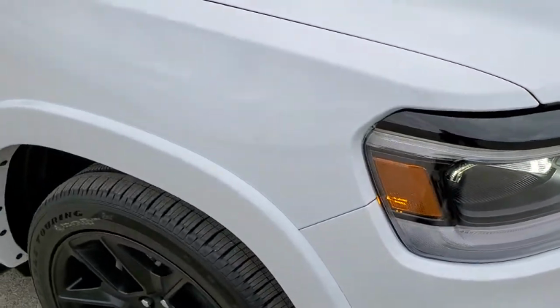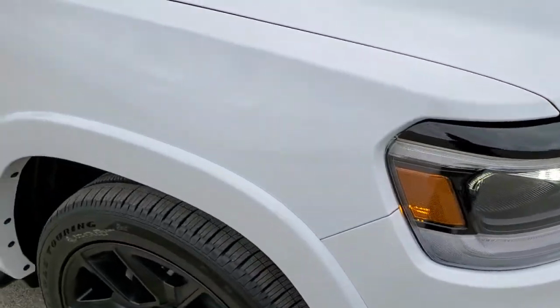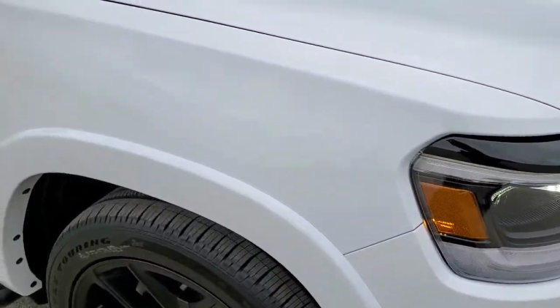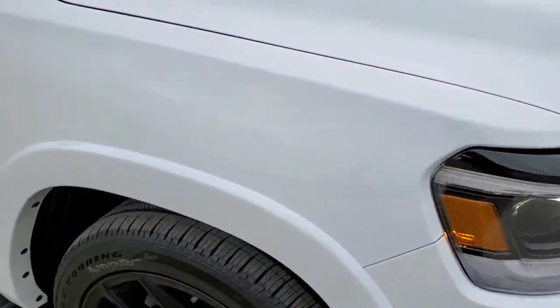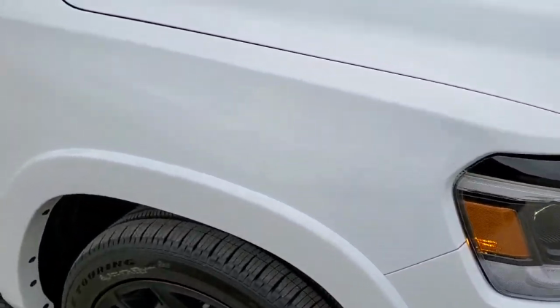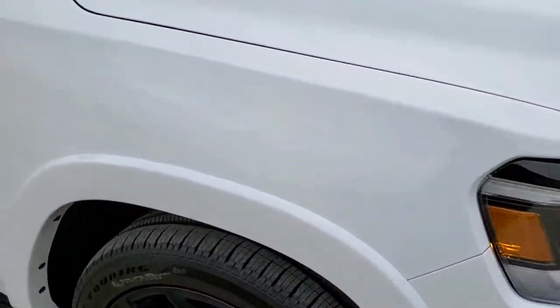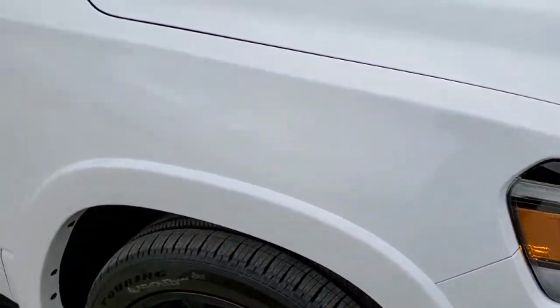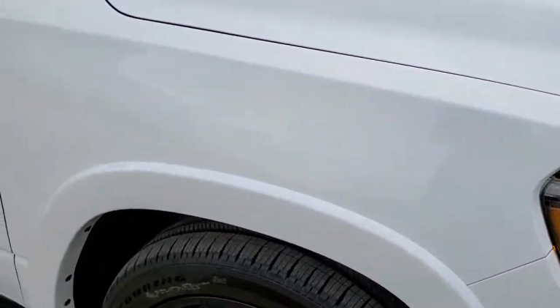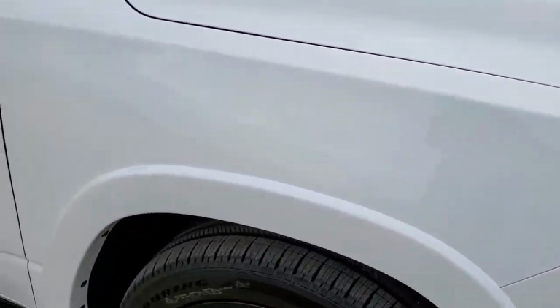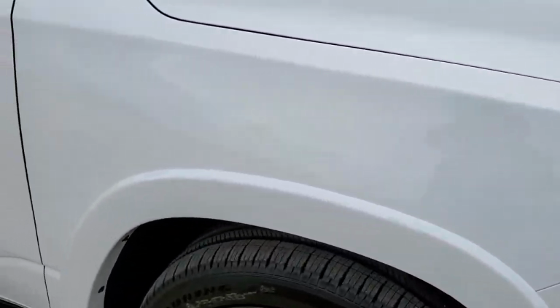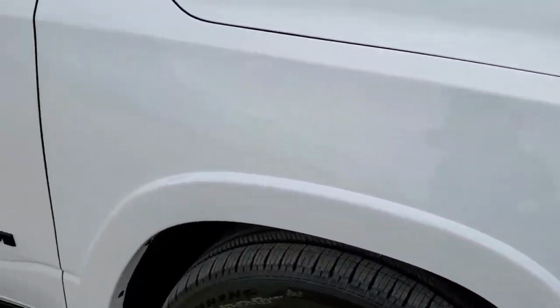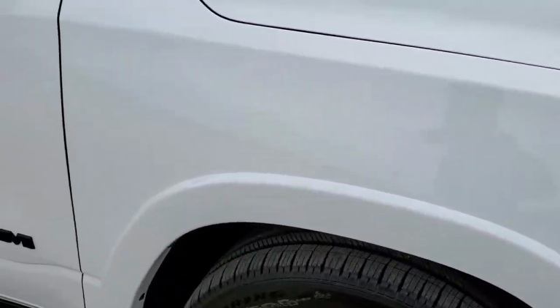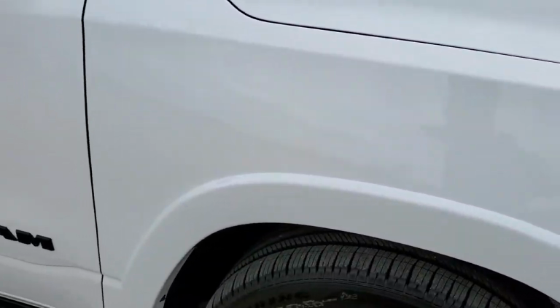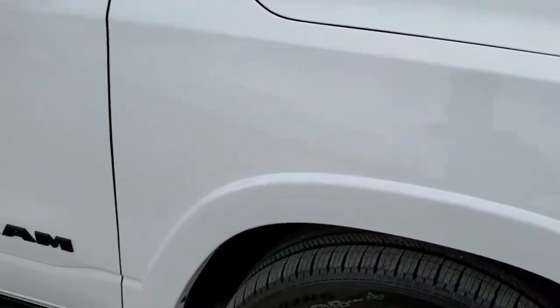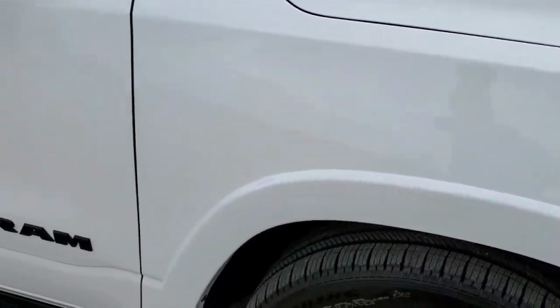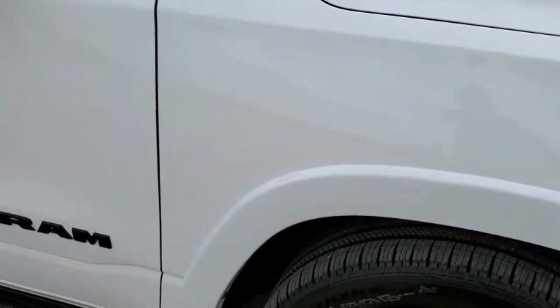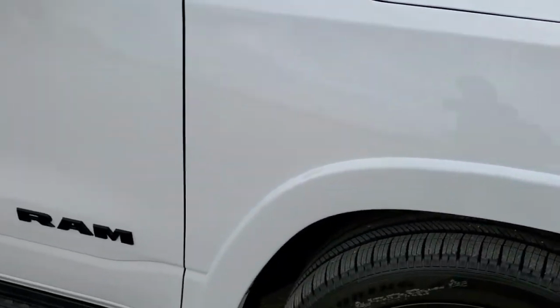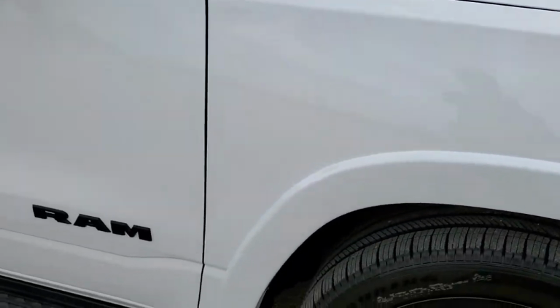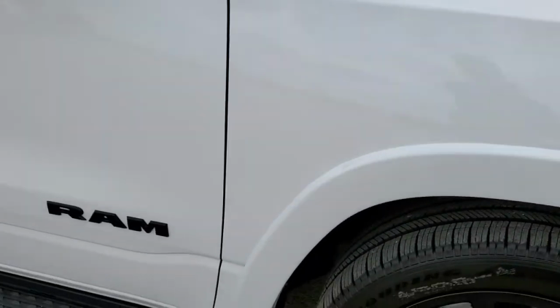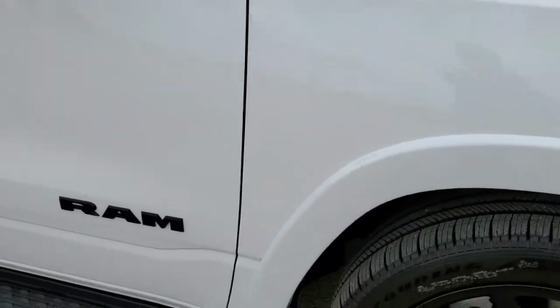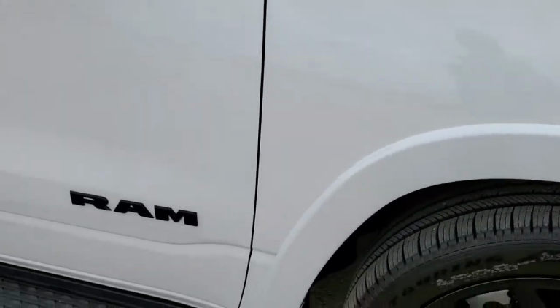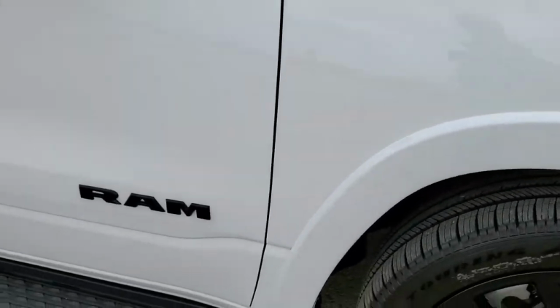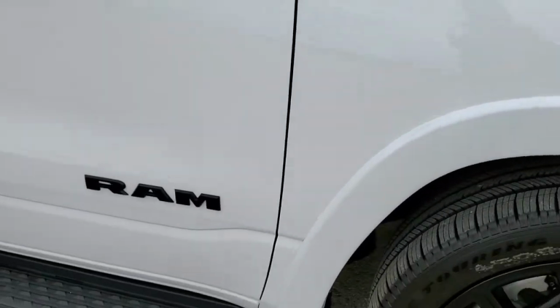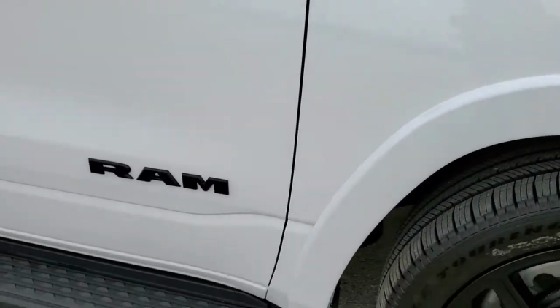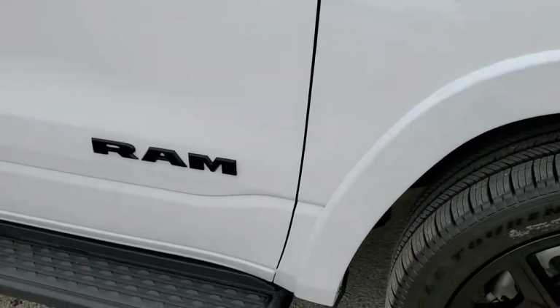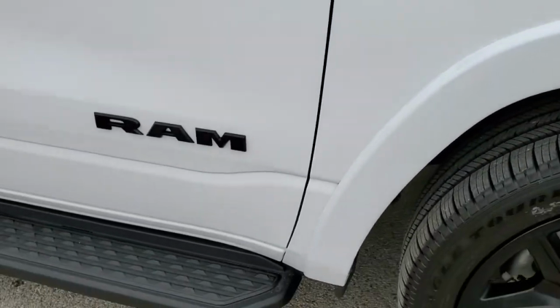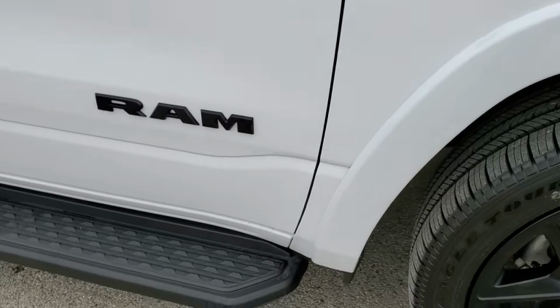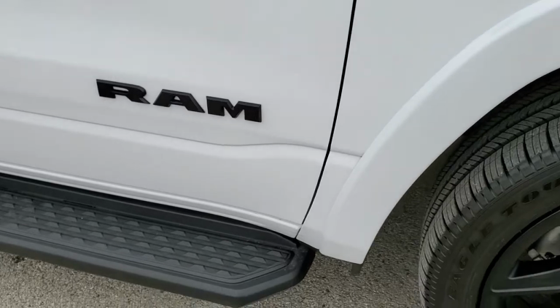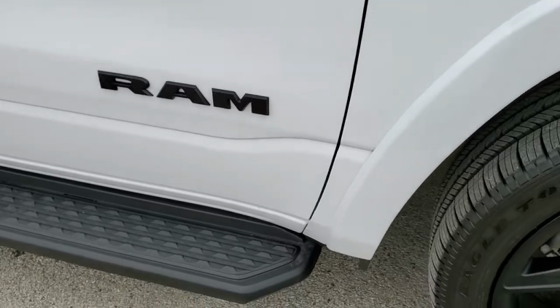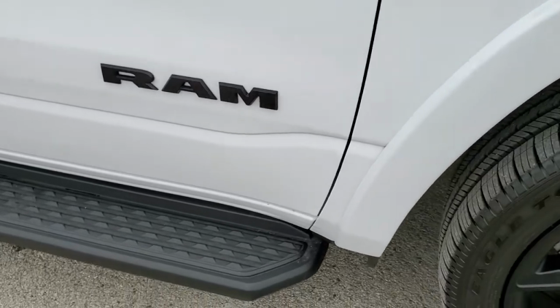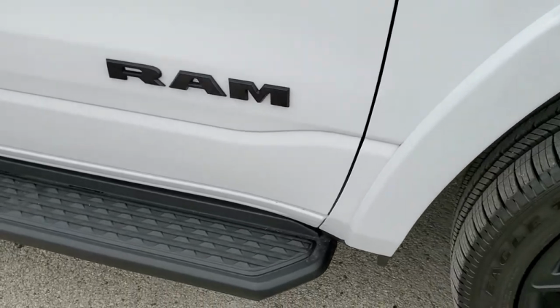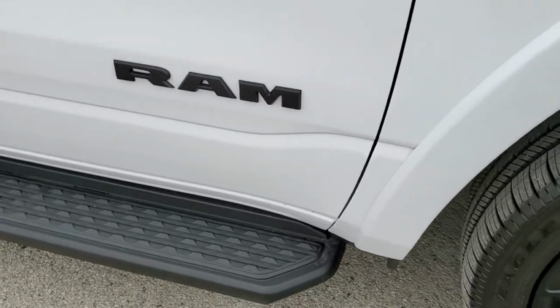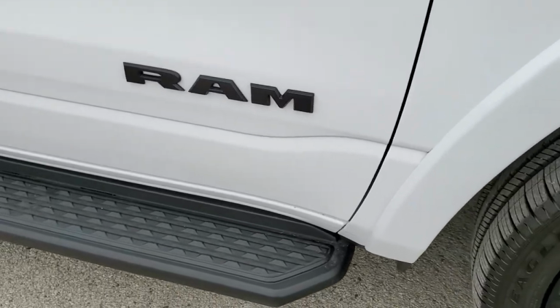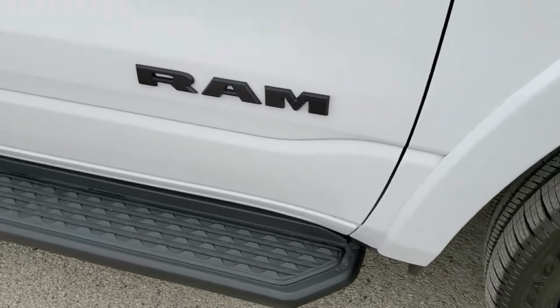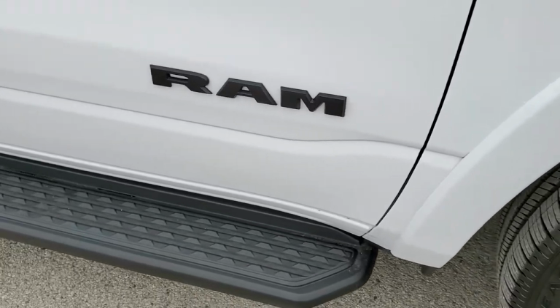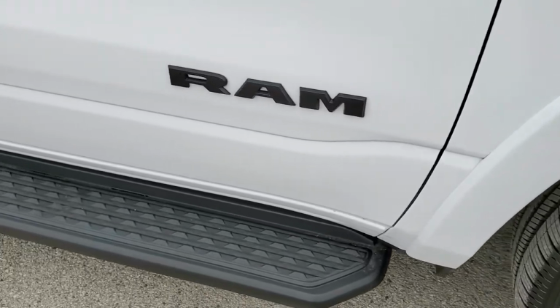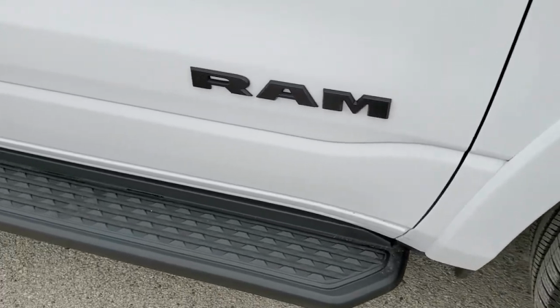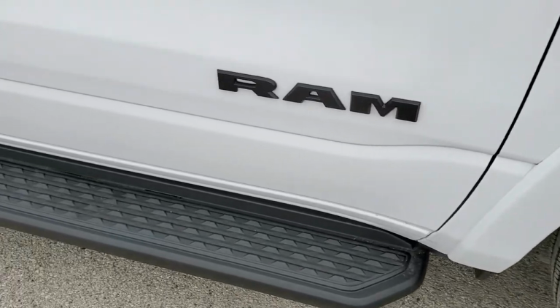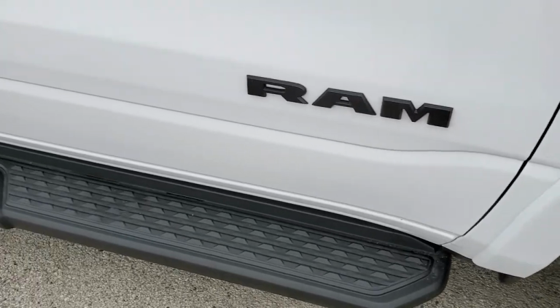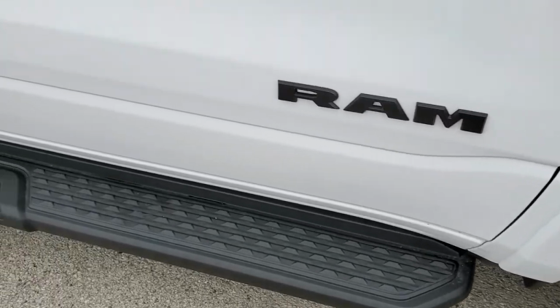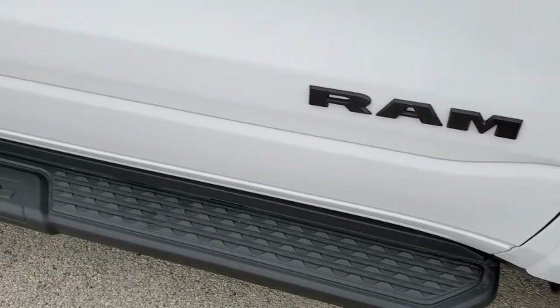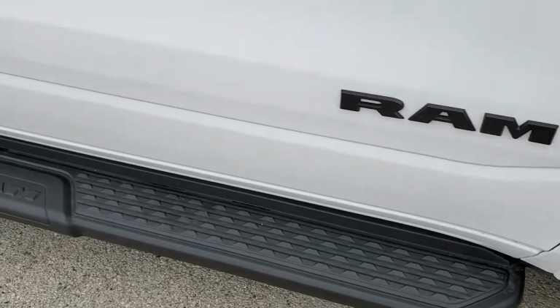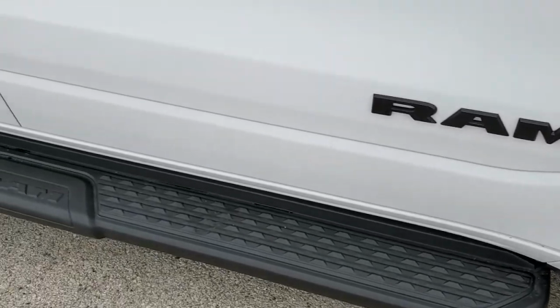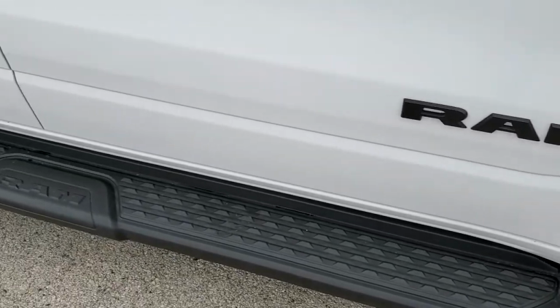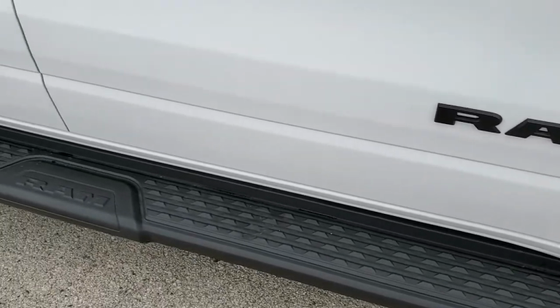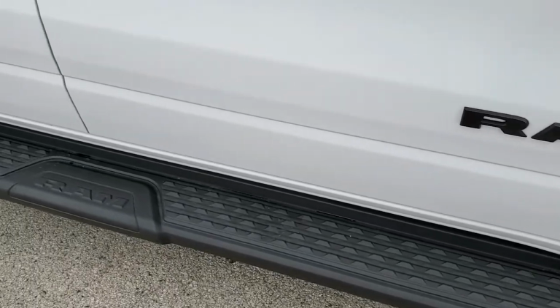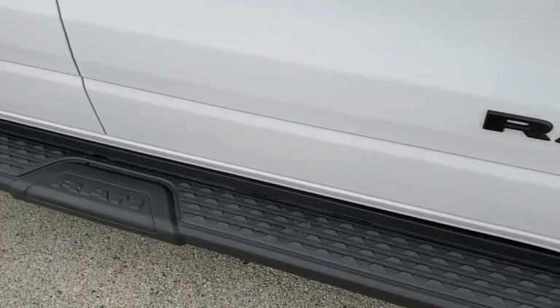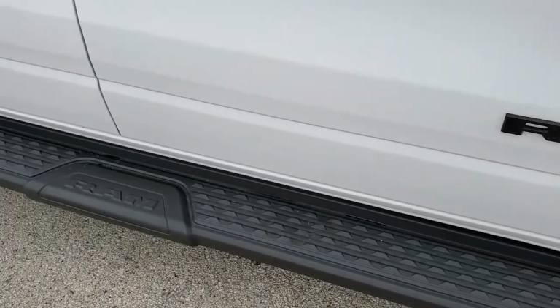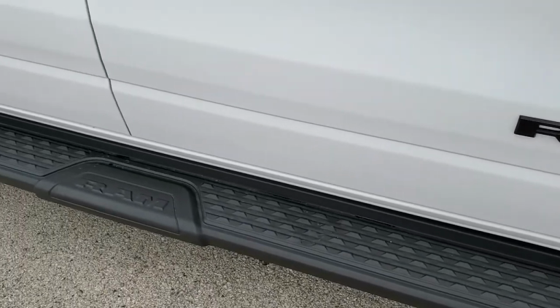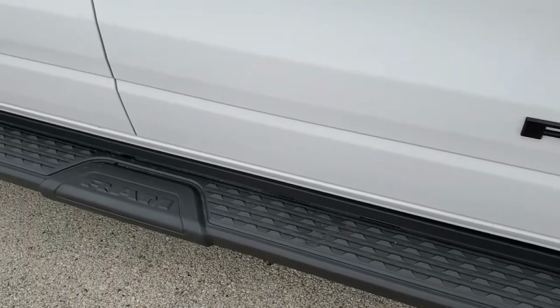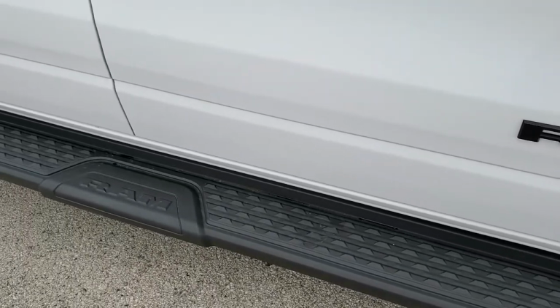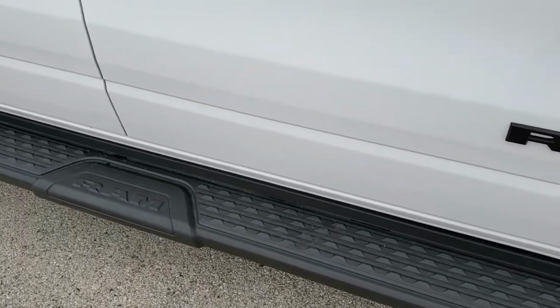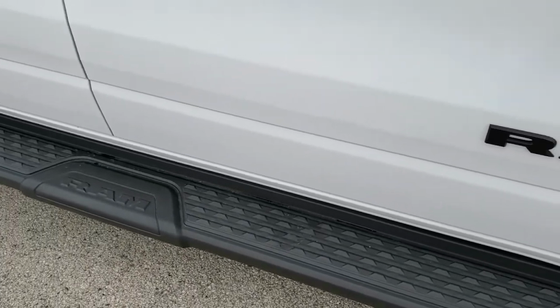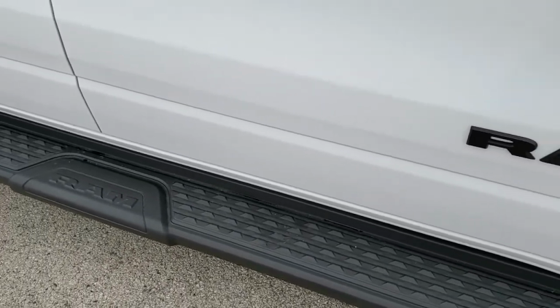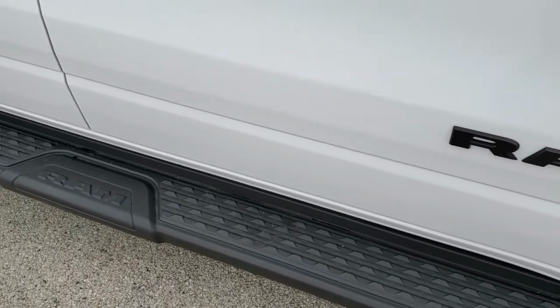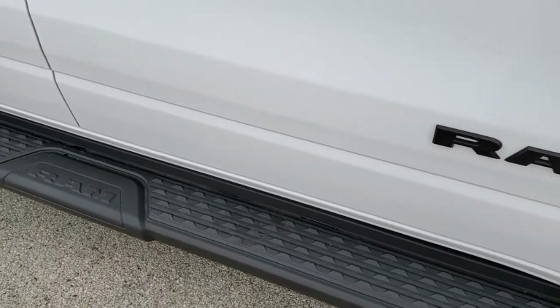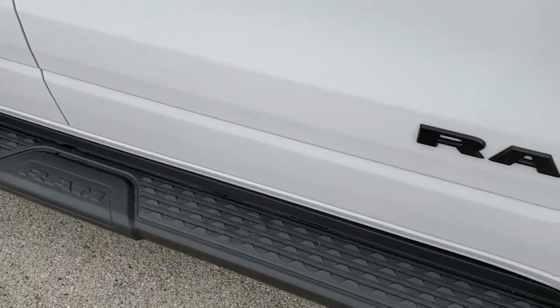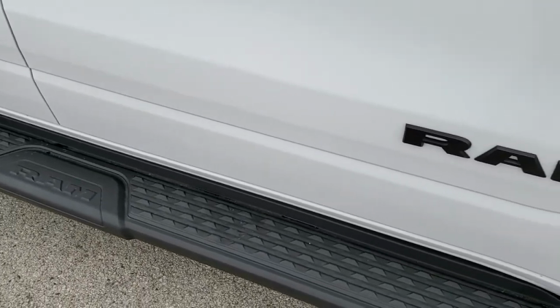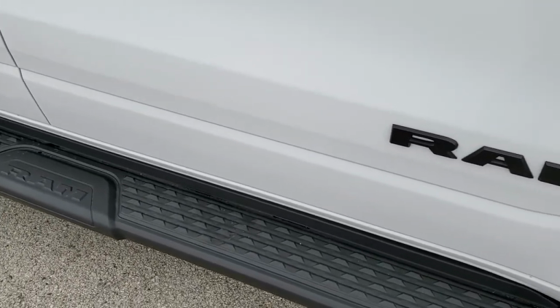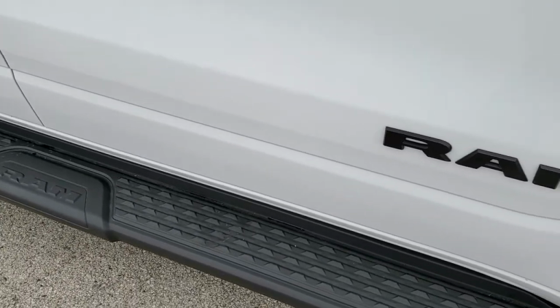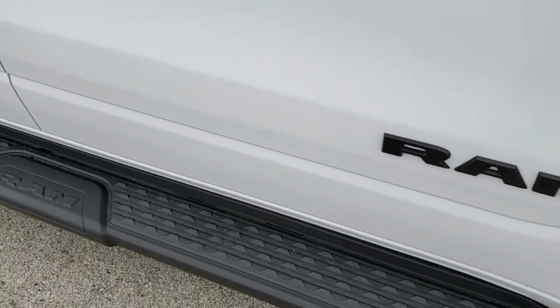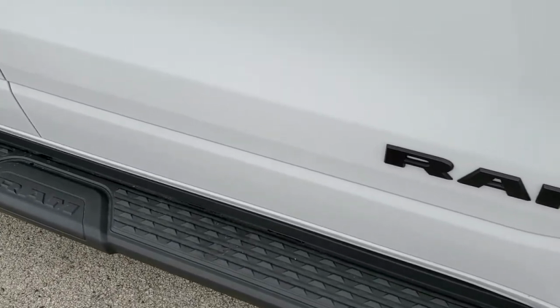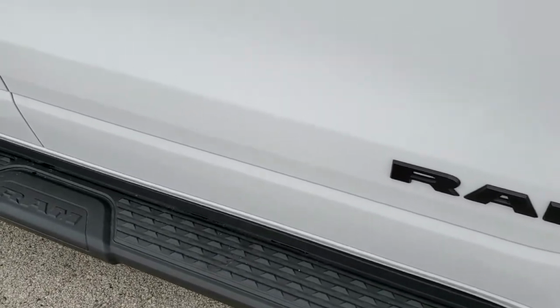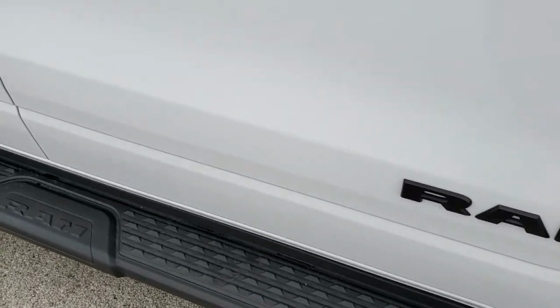Fender flares are part of the Laramie package, and you get these step bars with the night edition as well and the blacked out RAM logo.